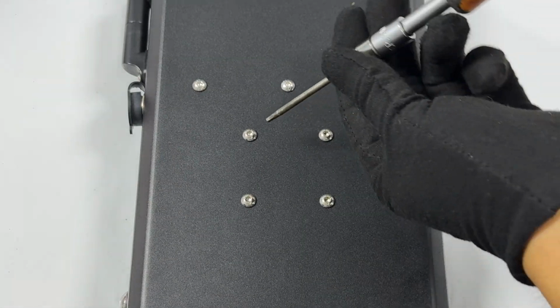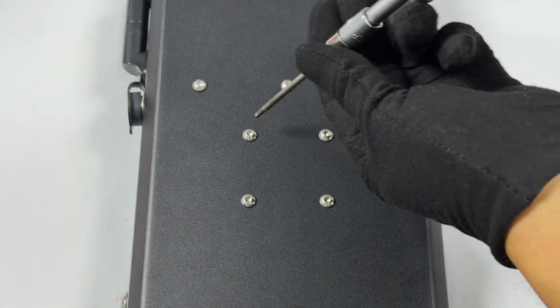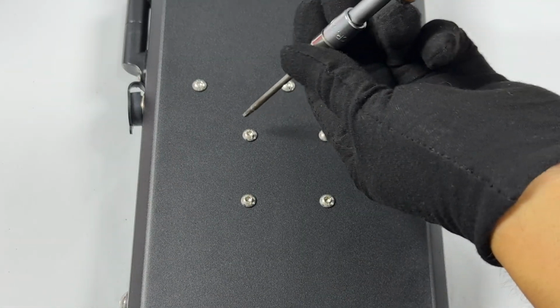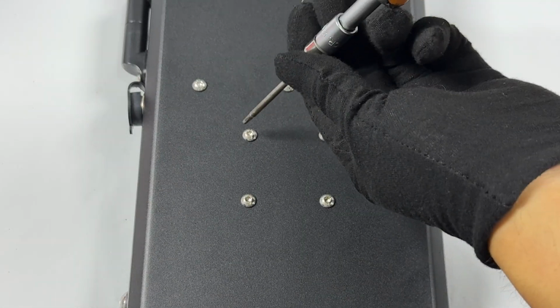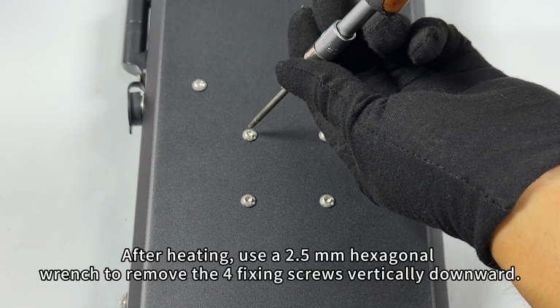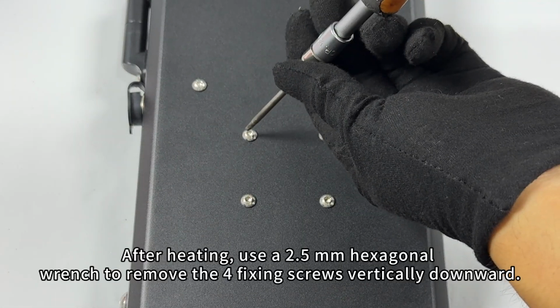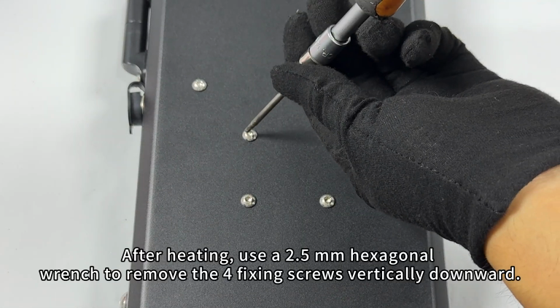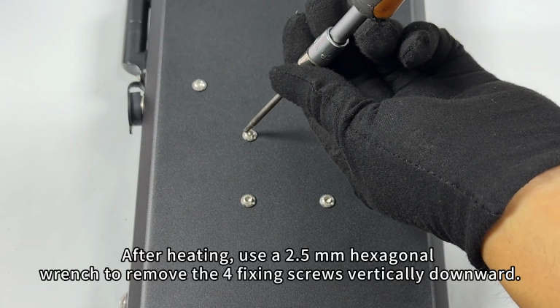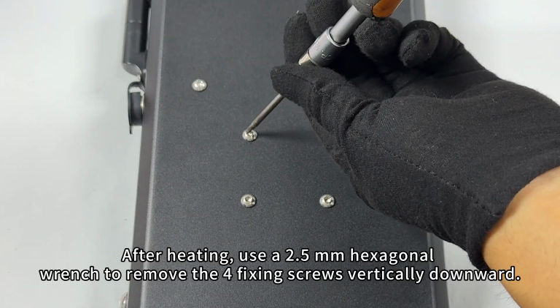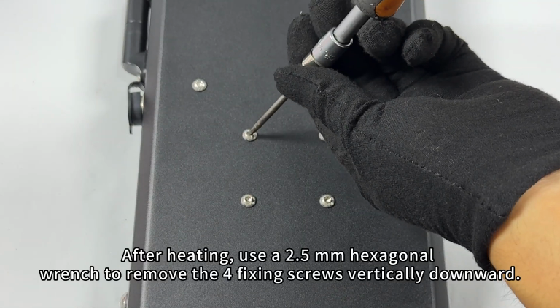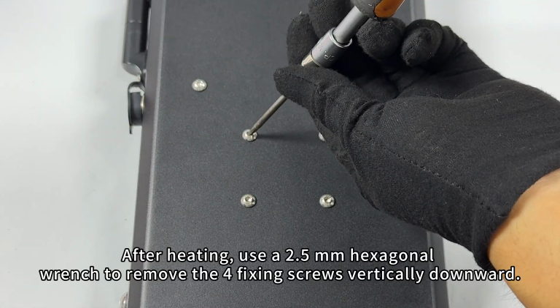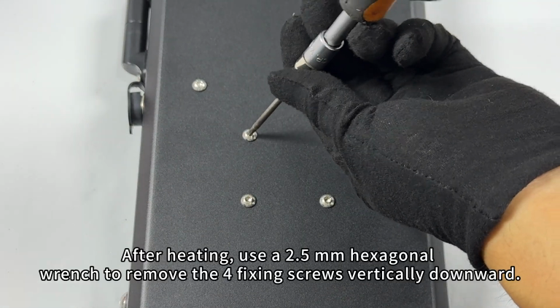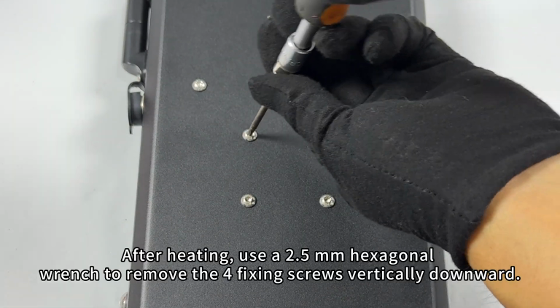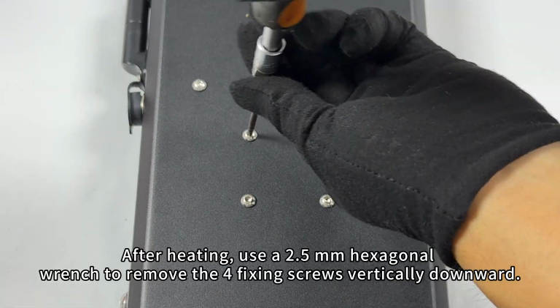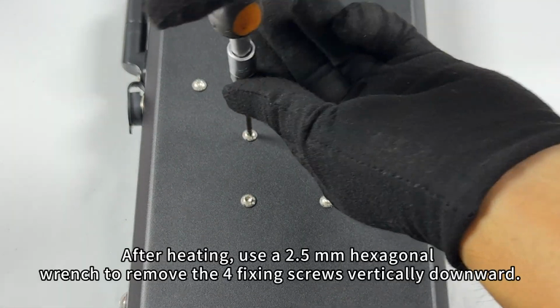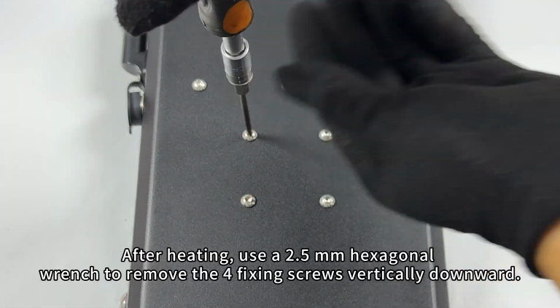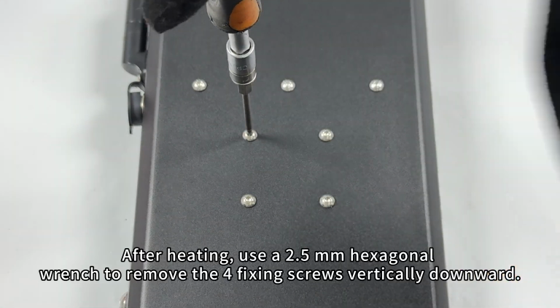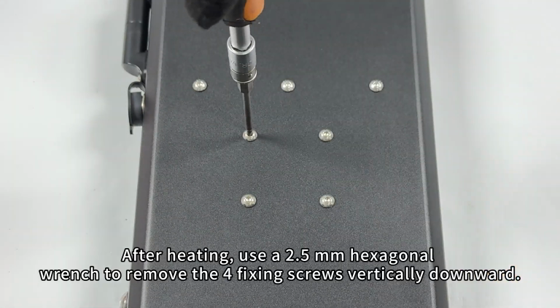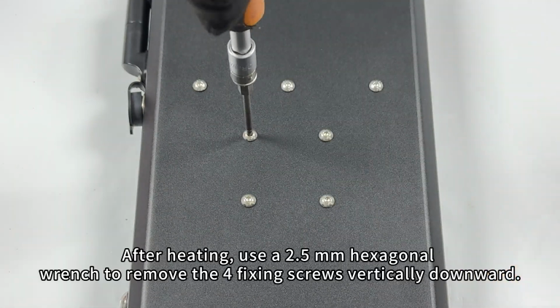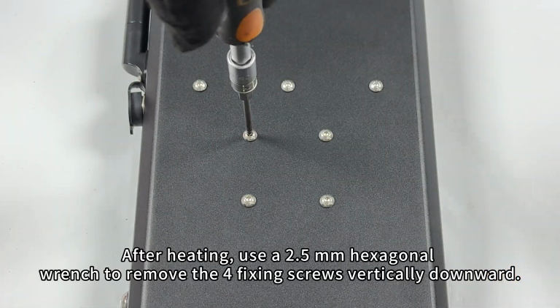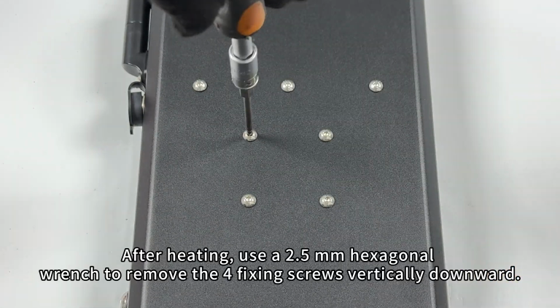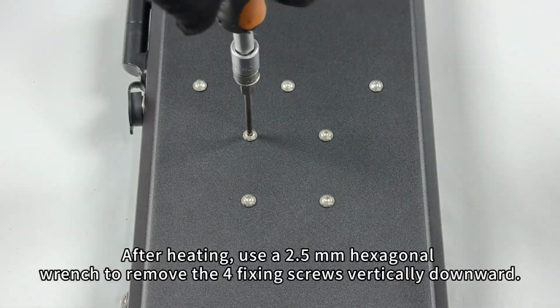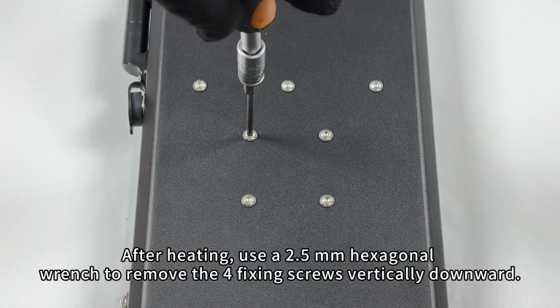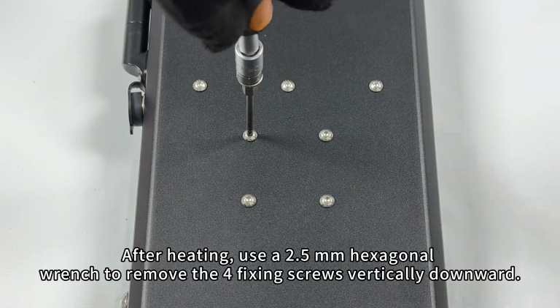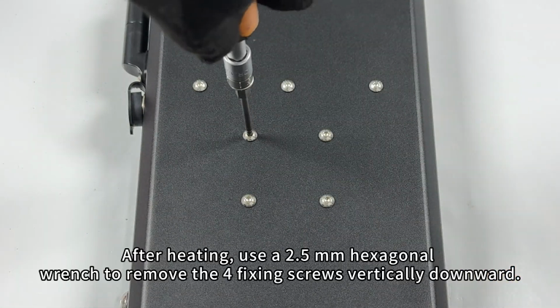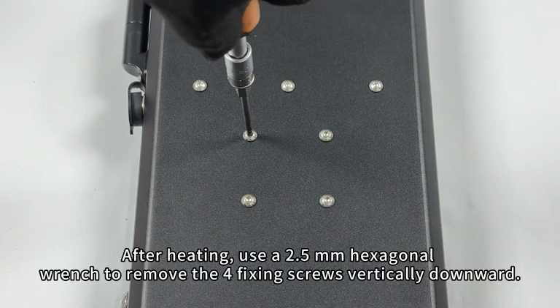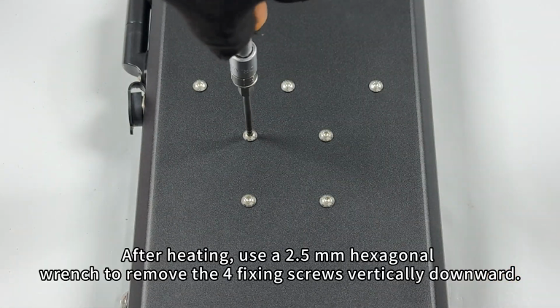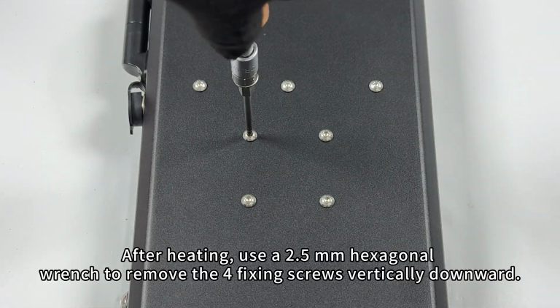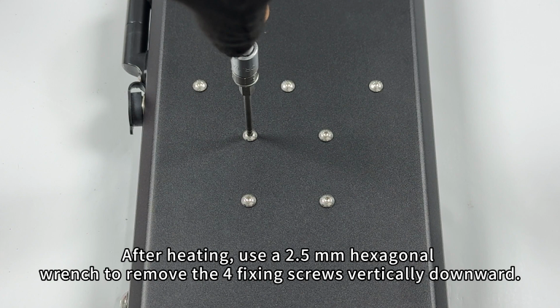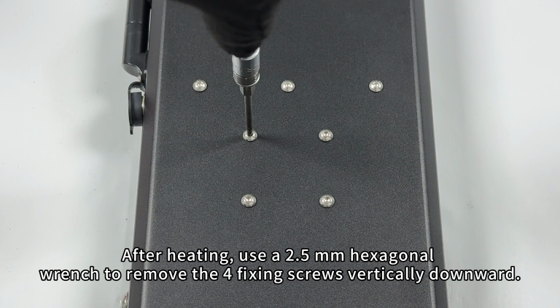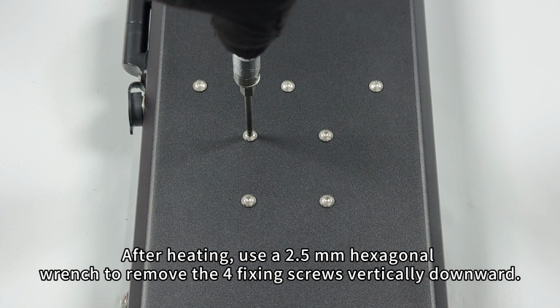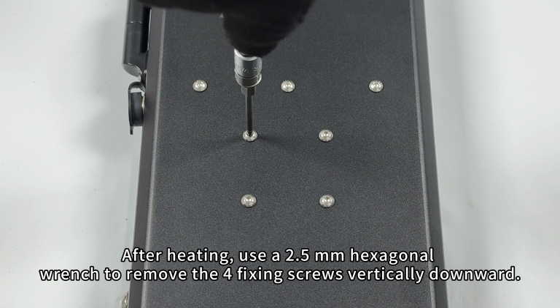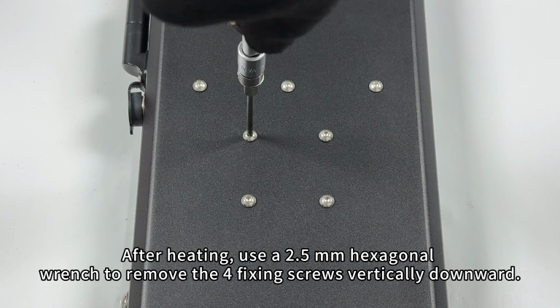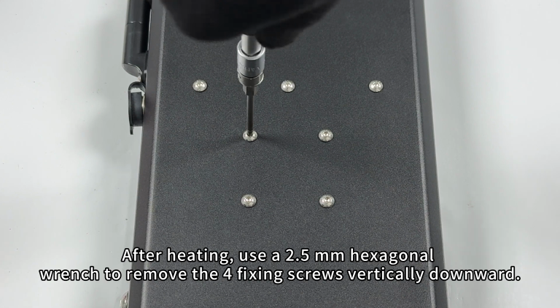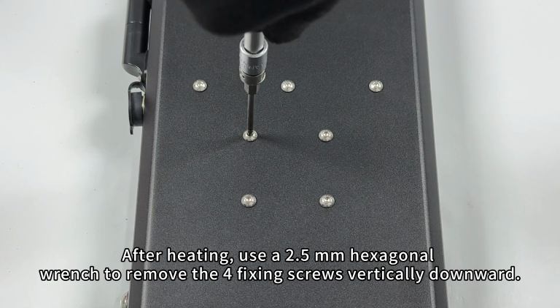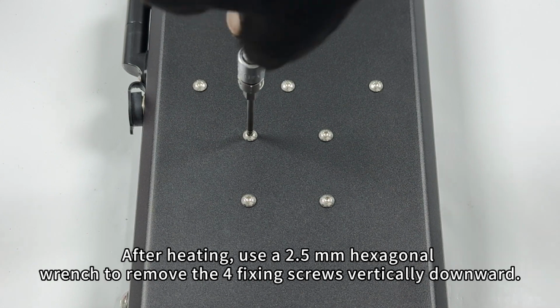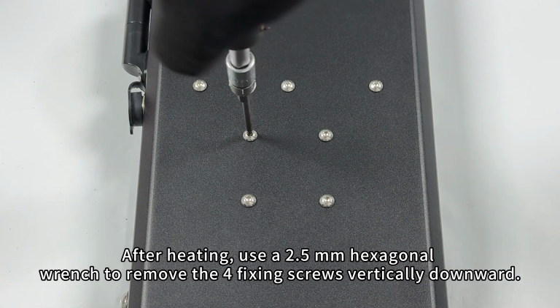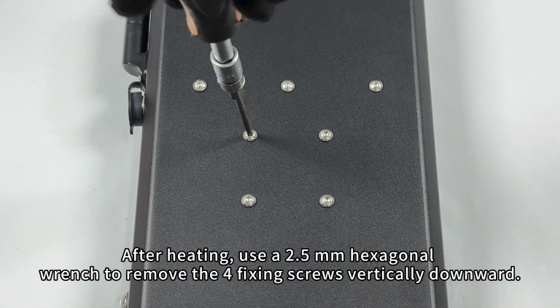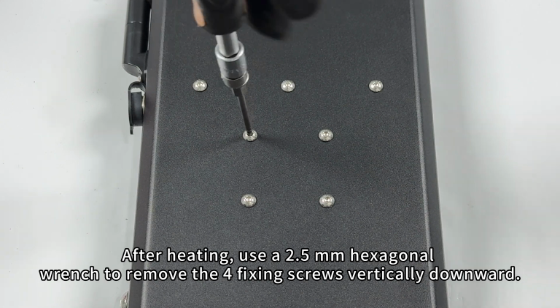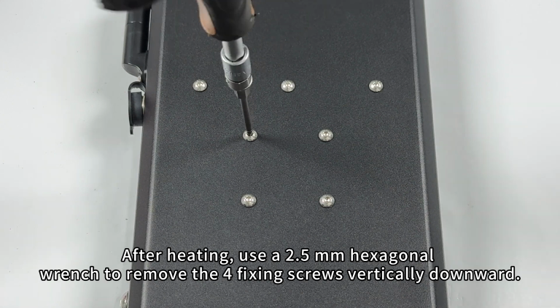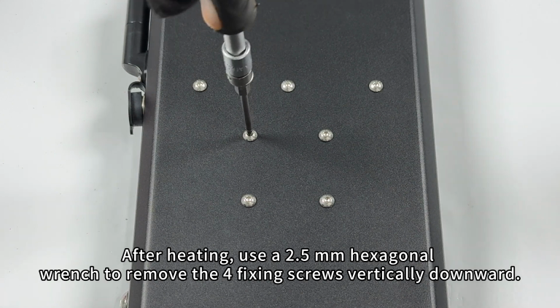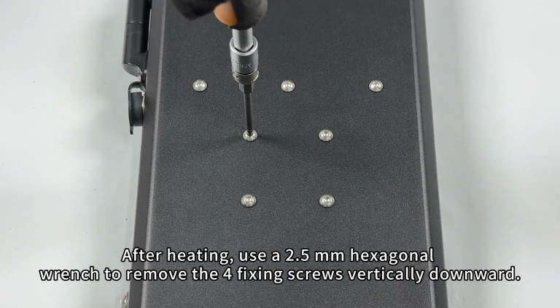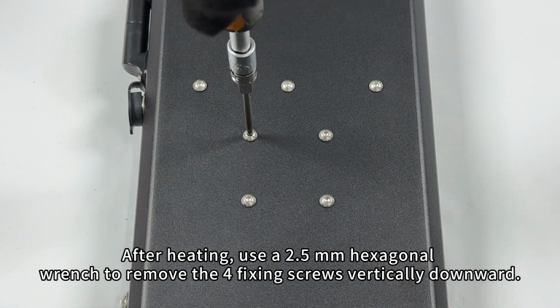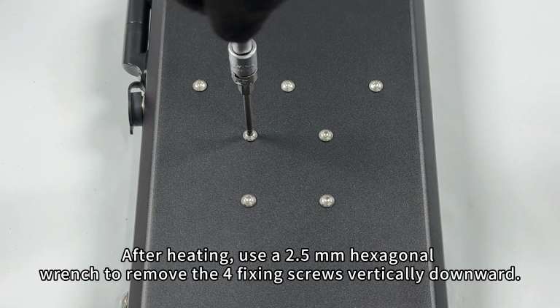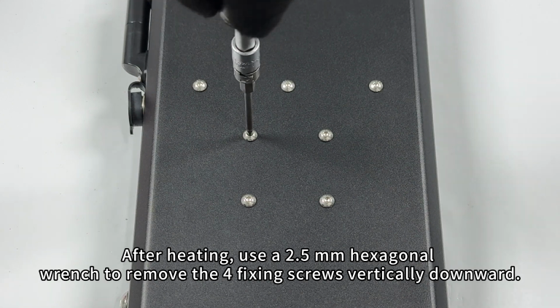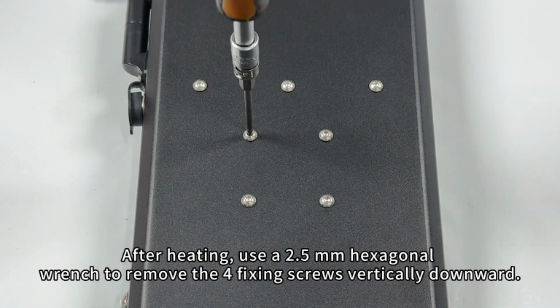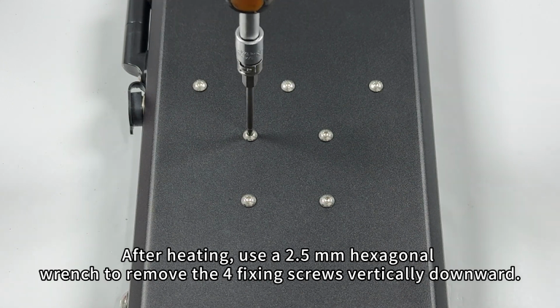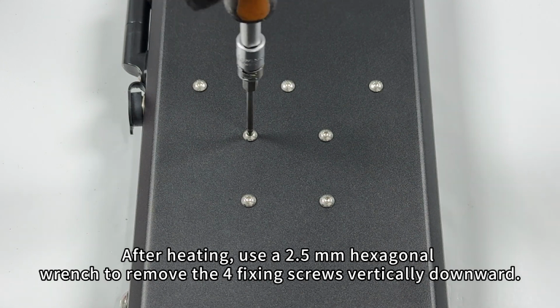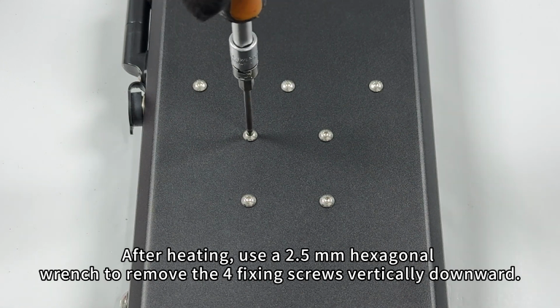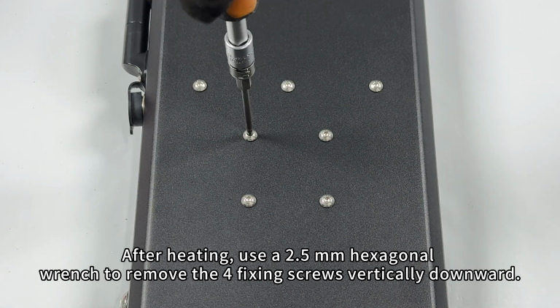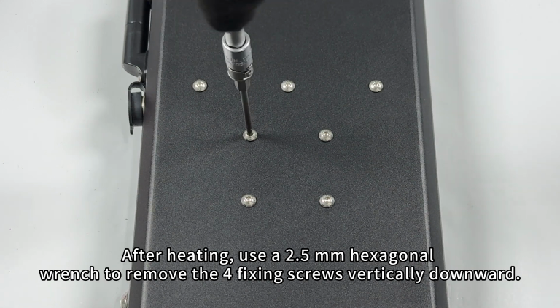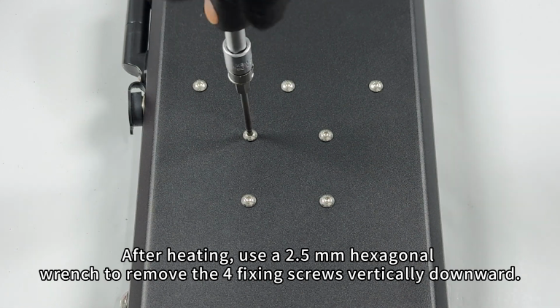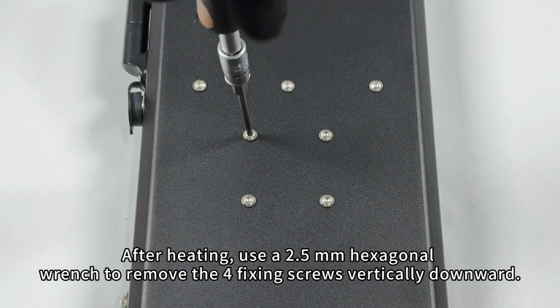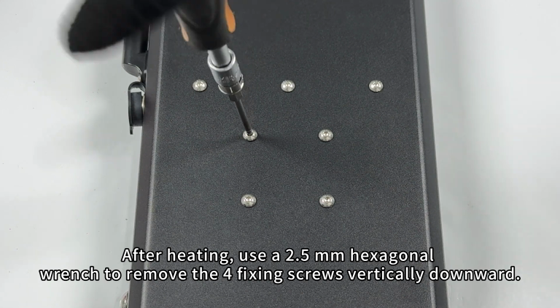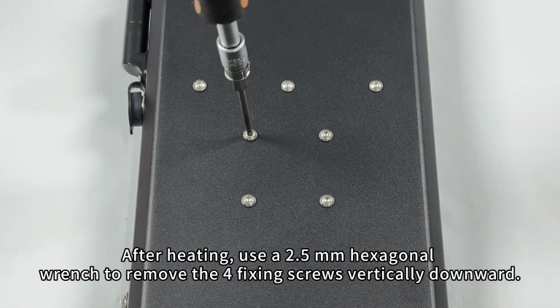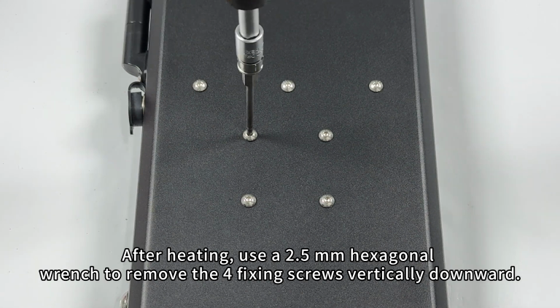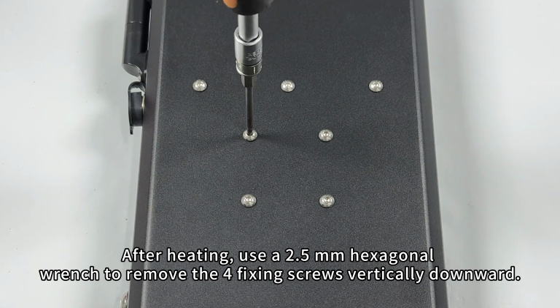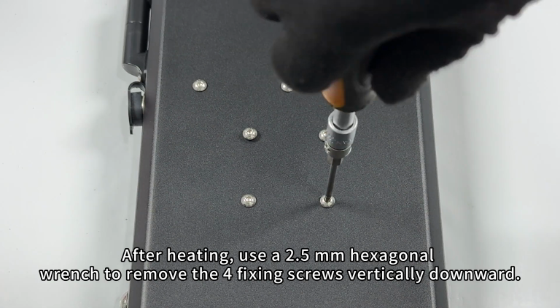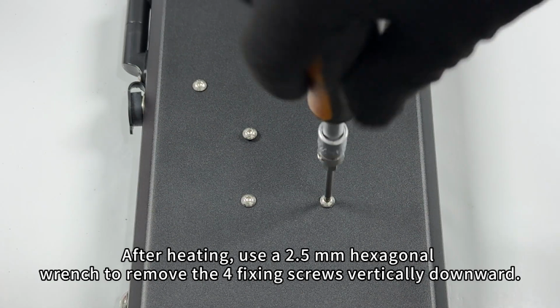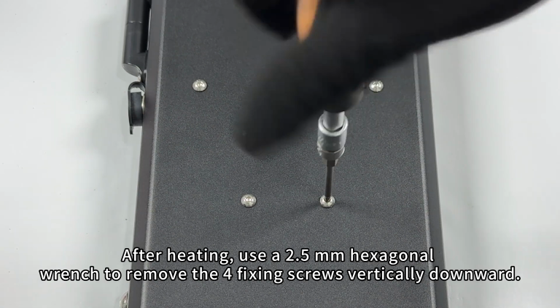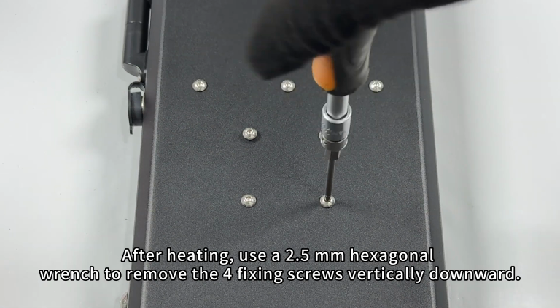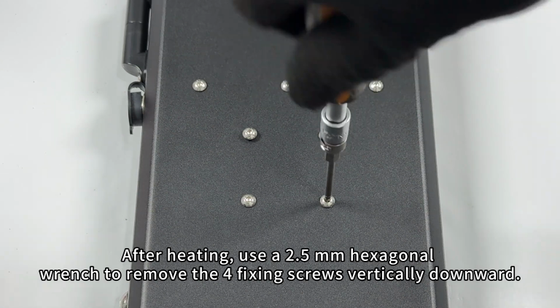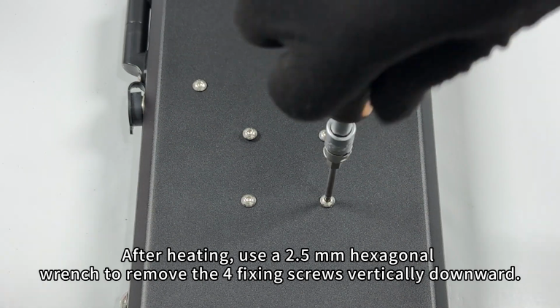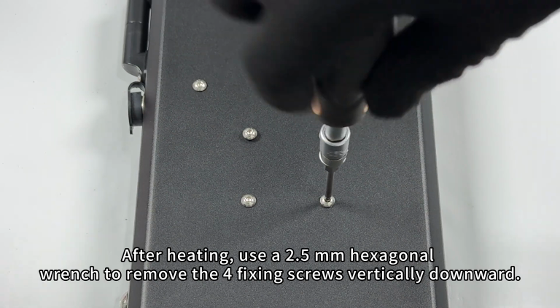After heating, use a 2.5 mm hexagonal wrench to remove the 4 fixing screws vertically downward.